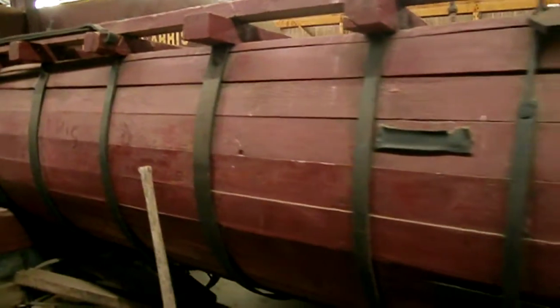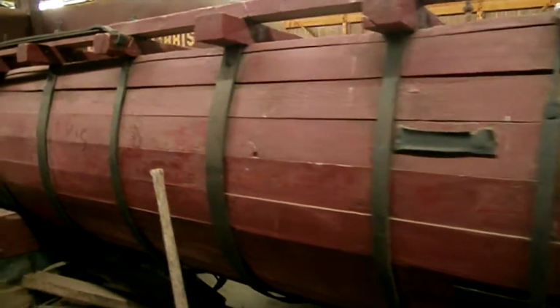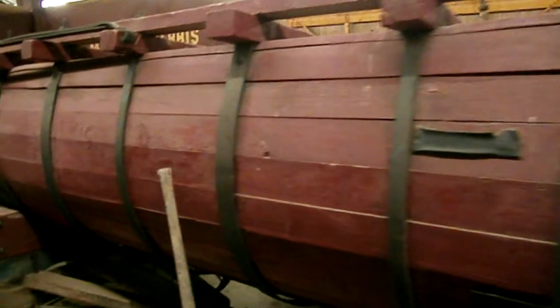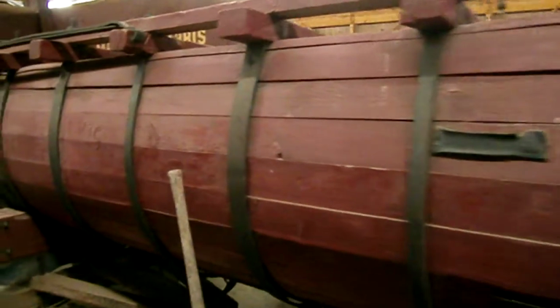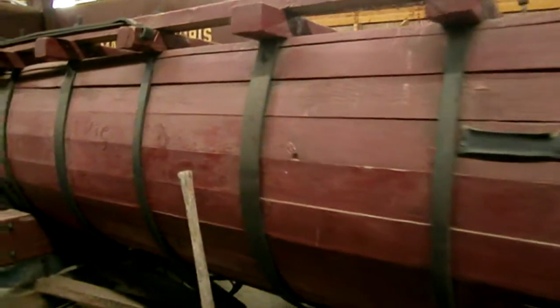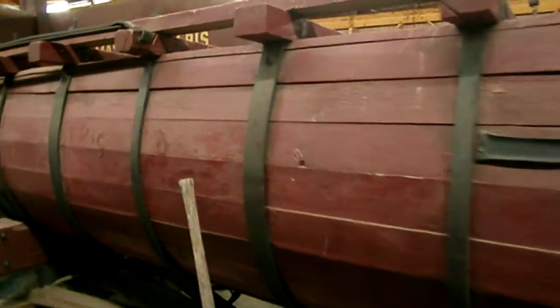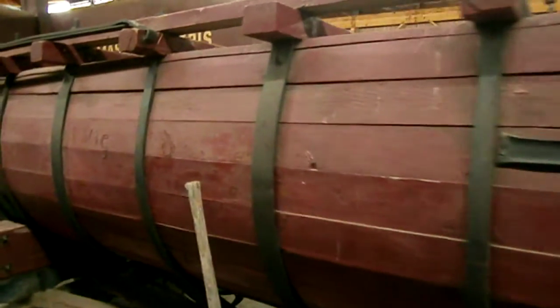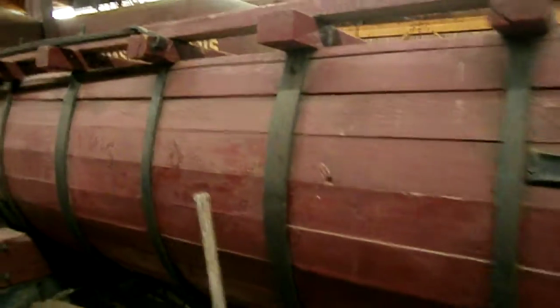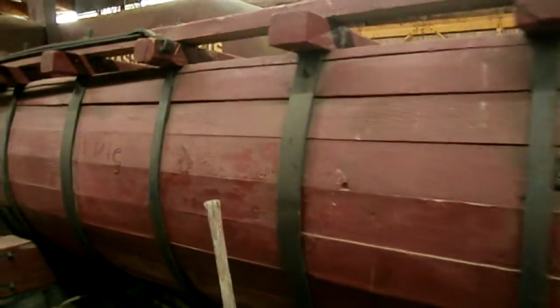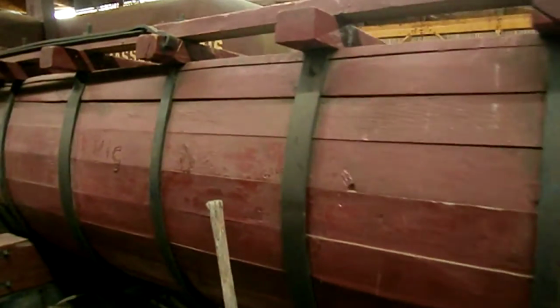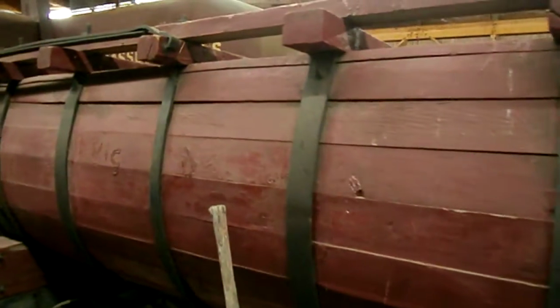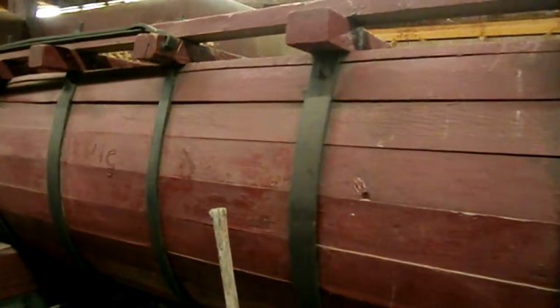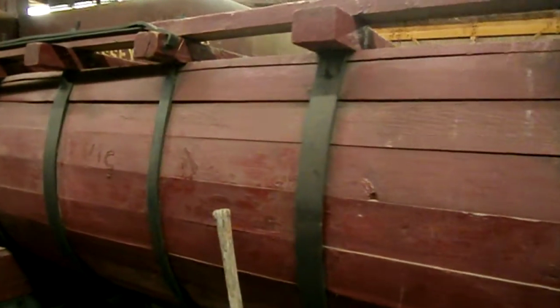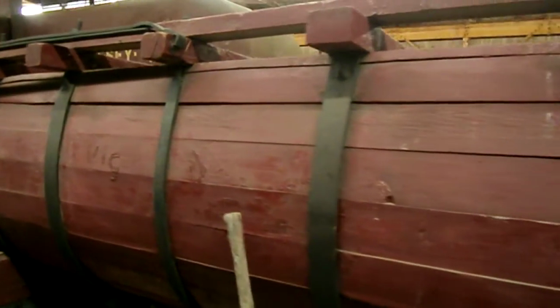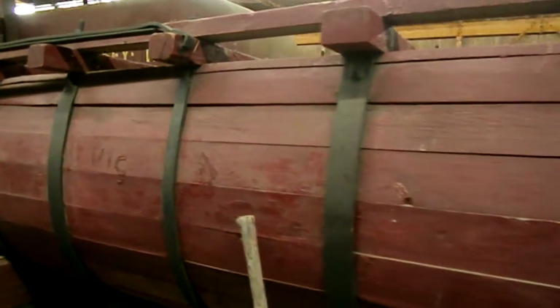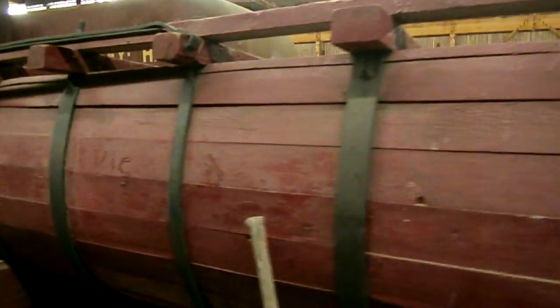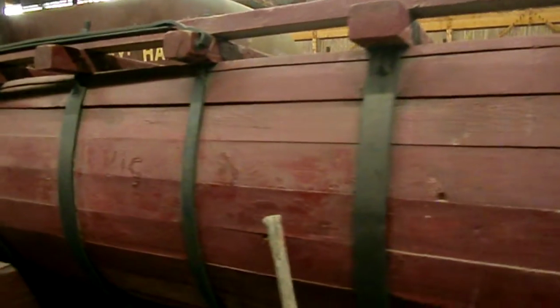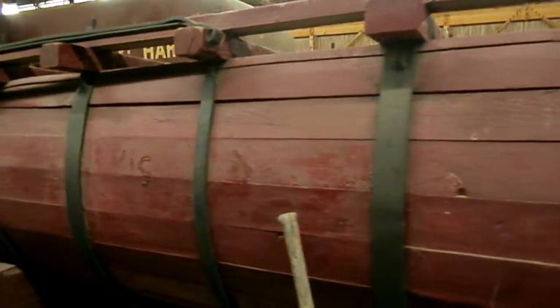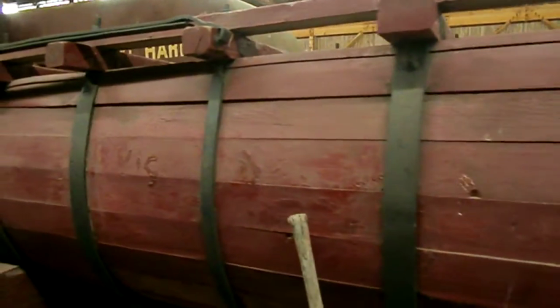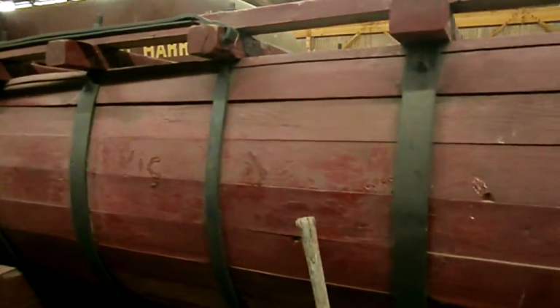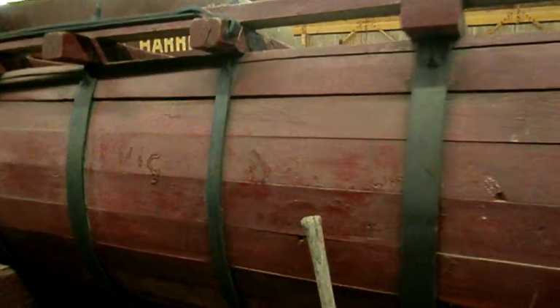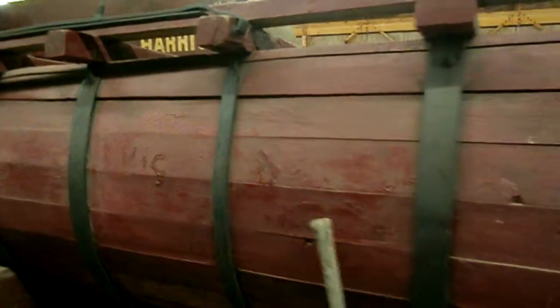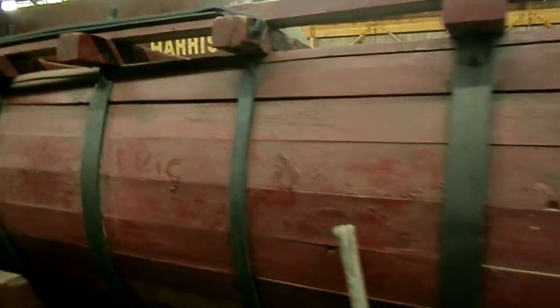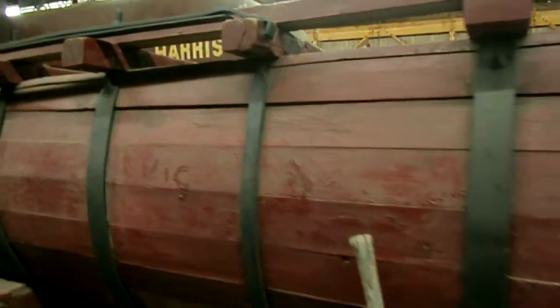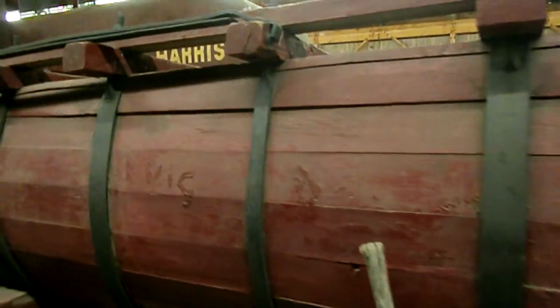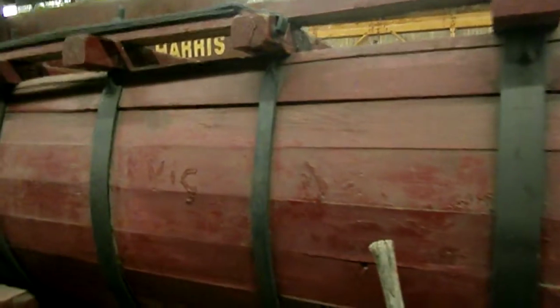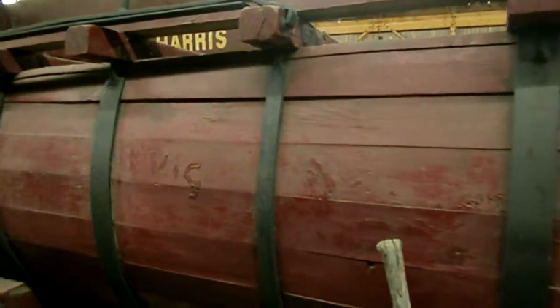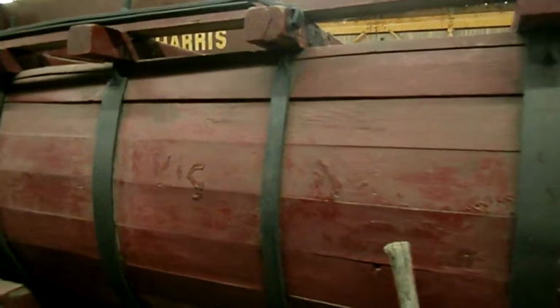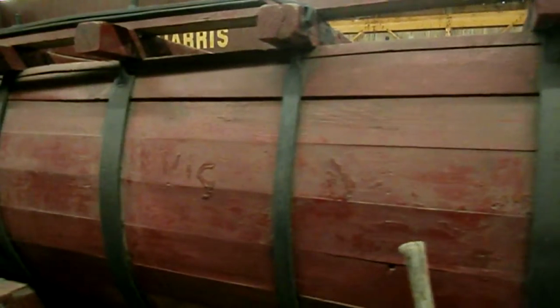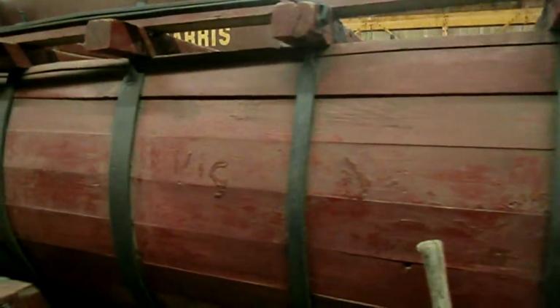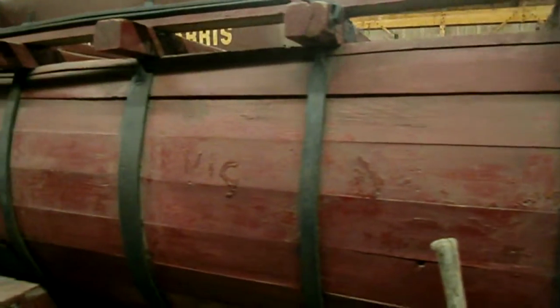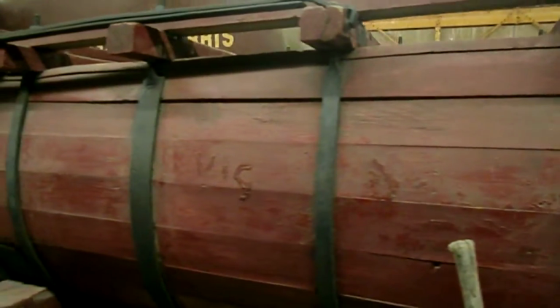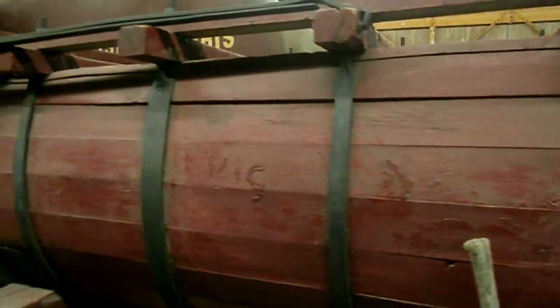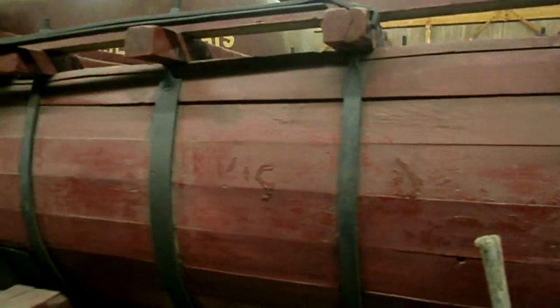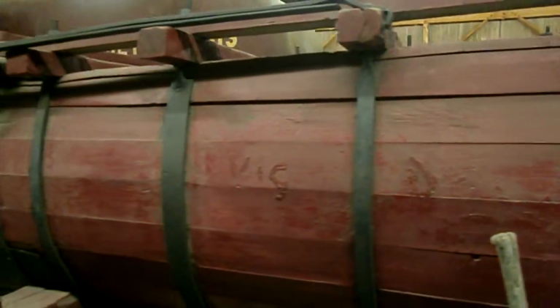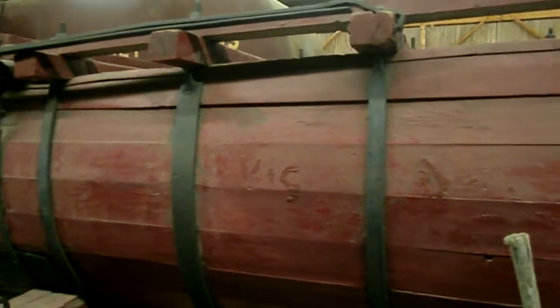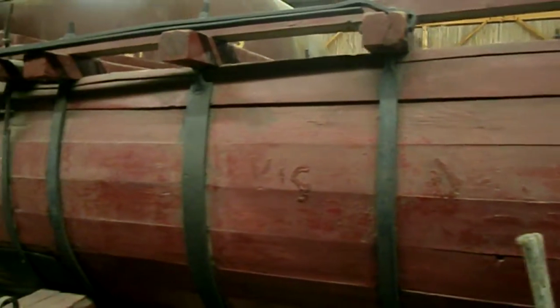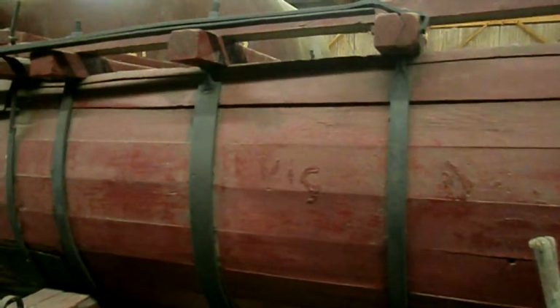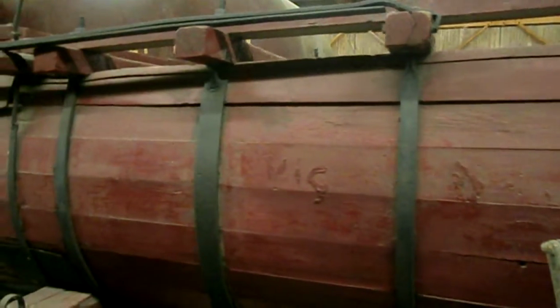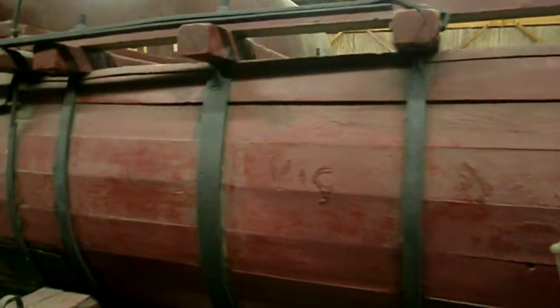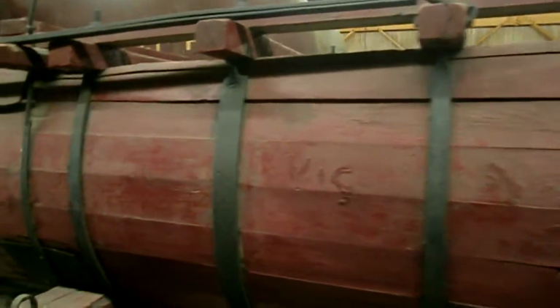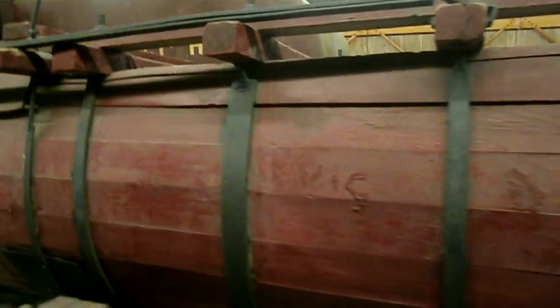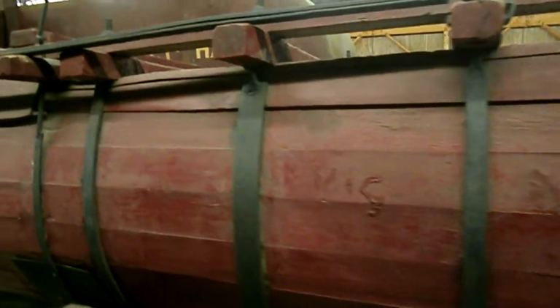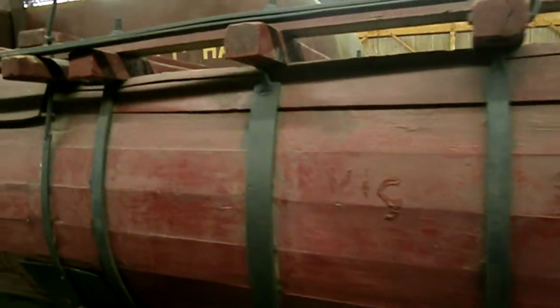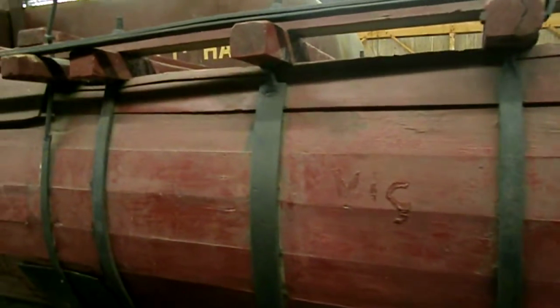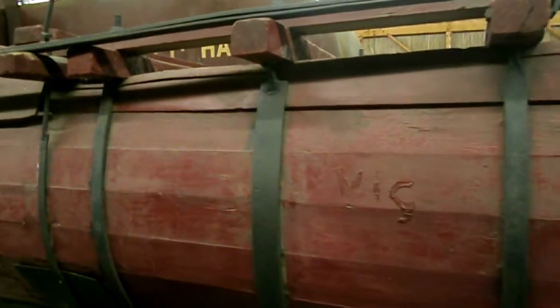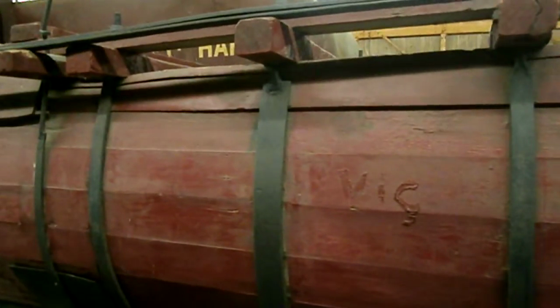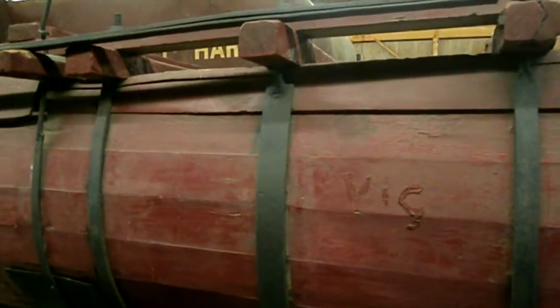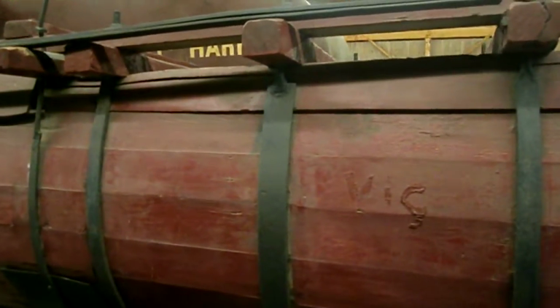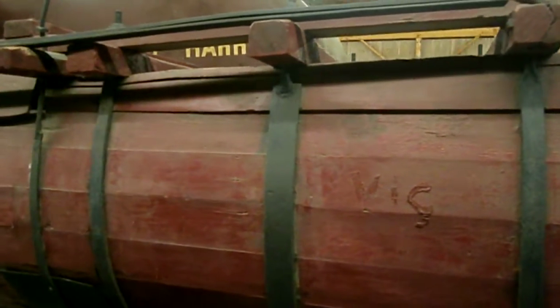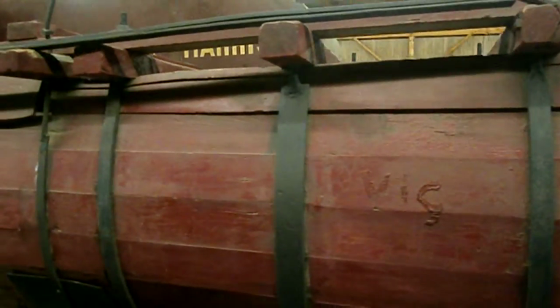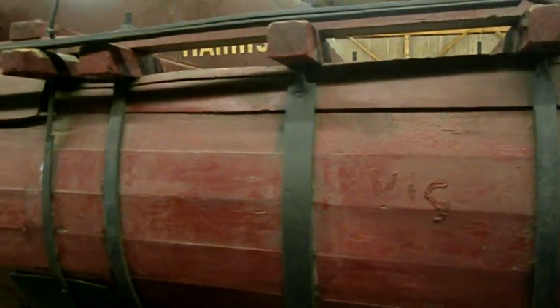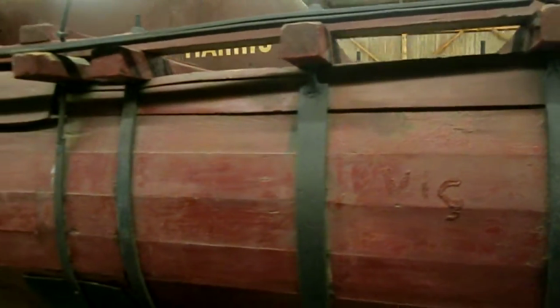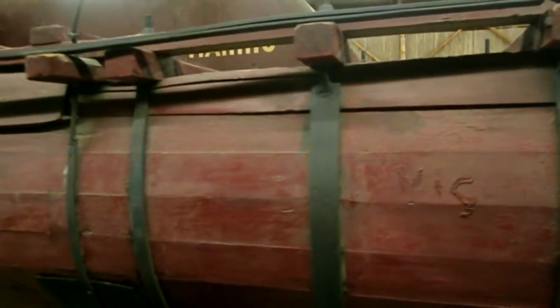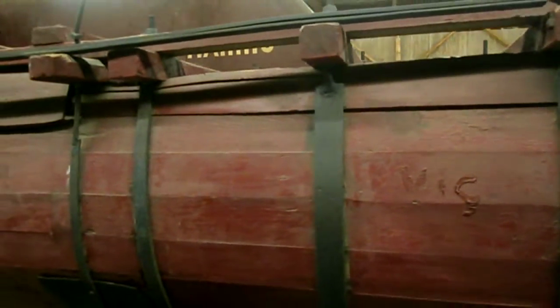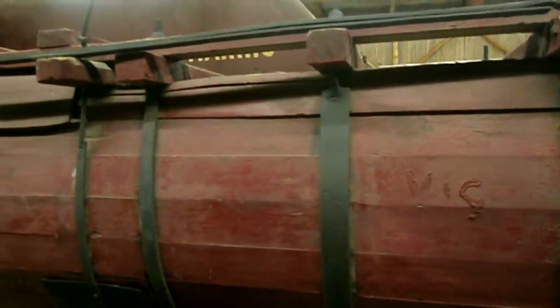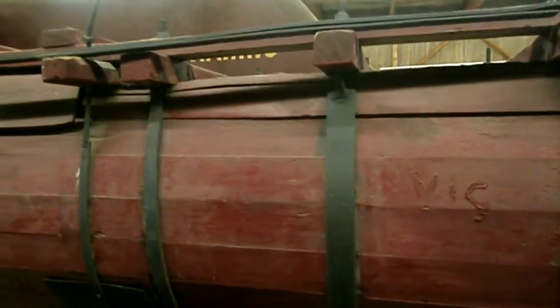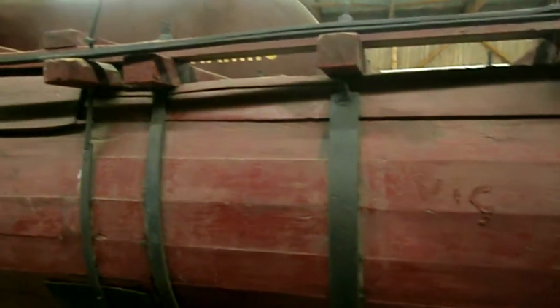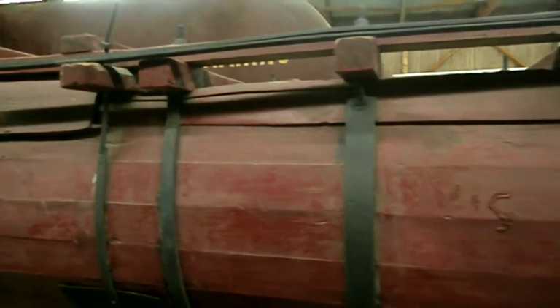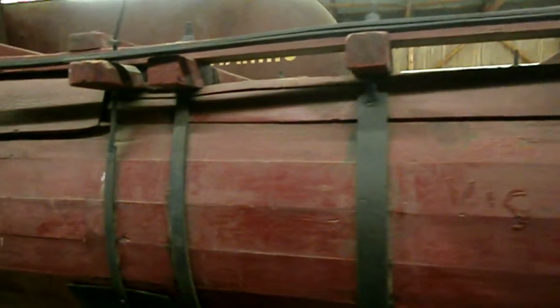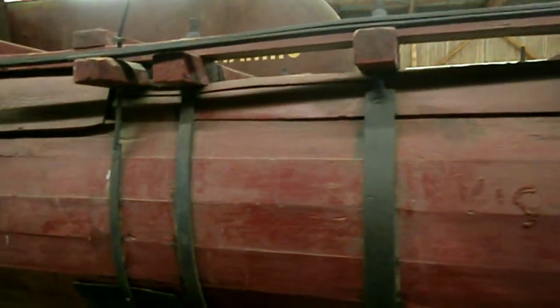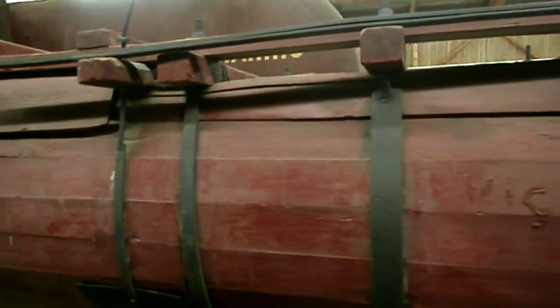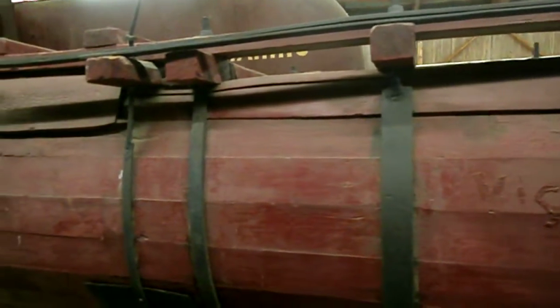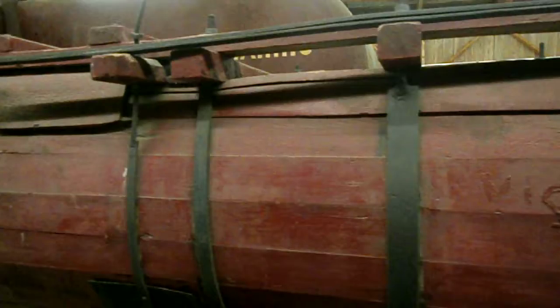This is the neatest wagon I've ever seen. I have no idea what it's used for, but I really like it.